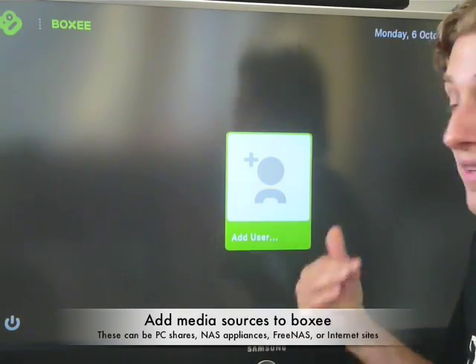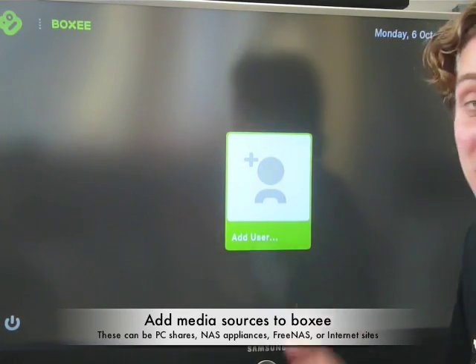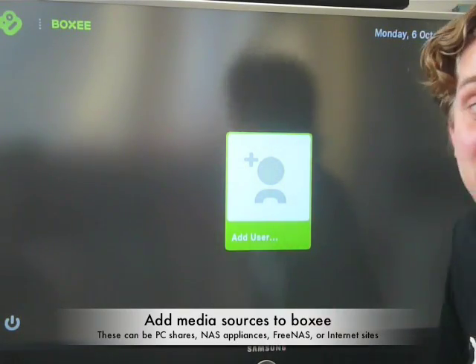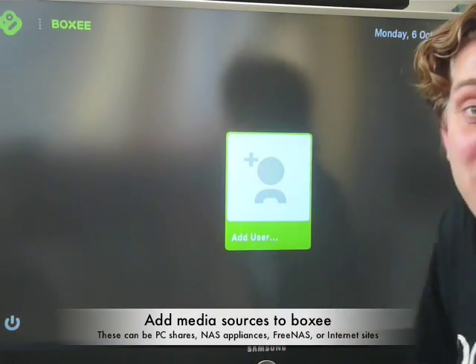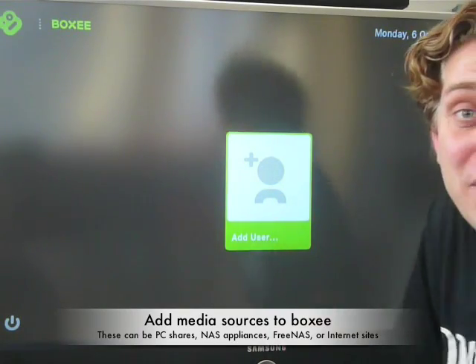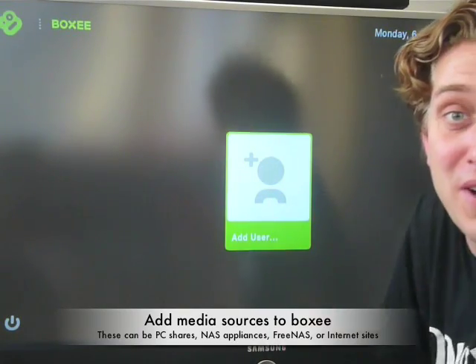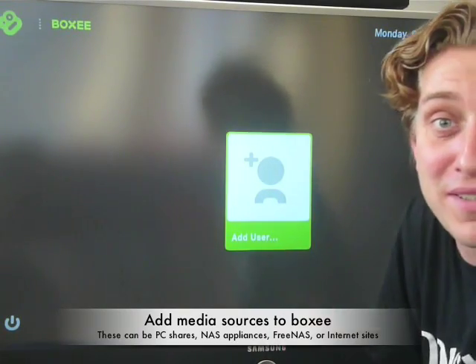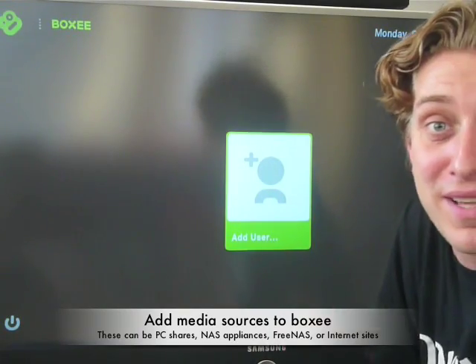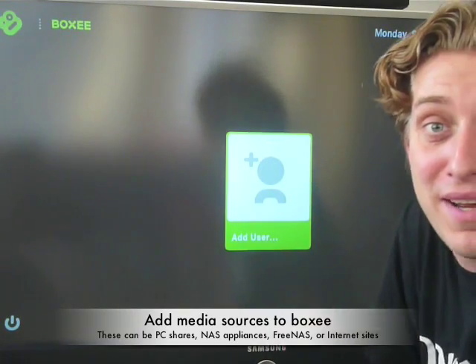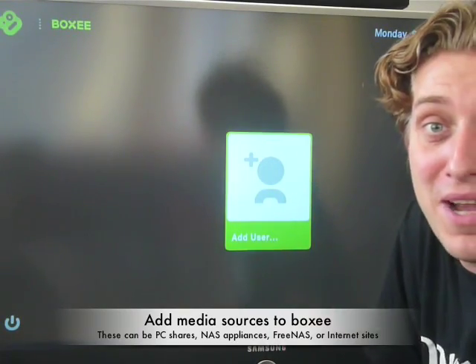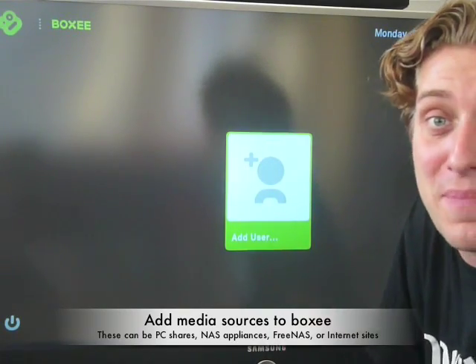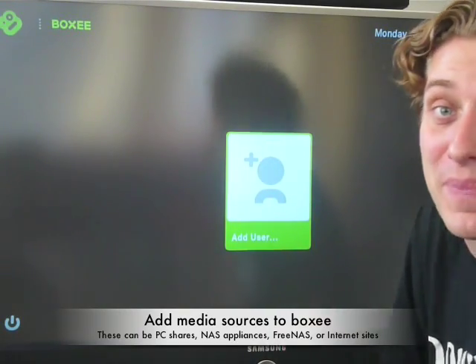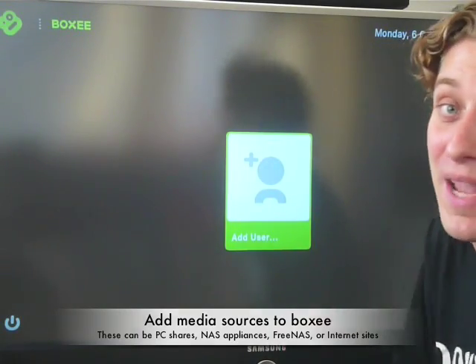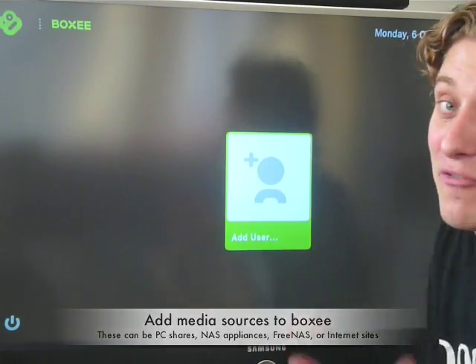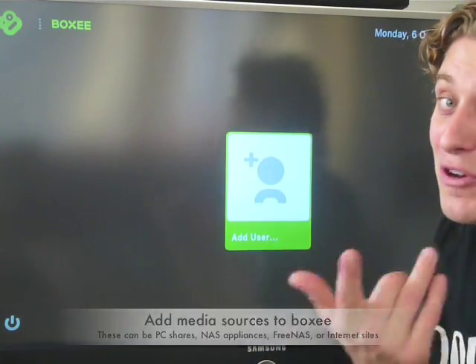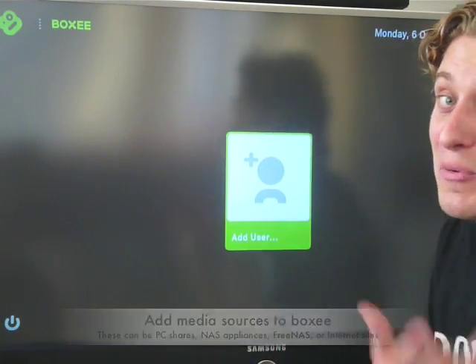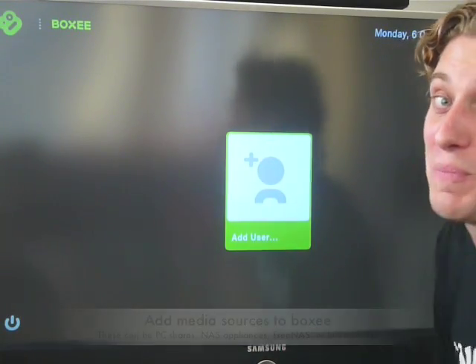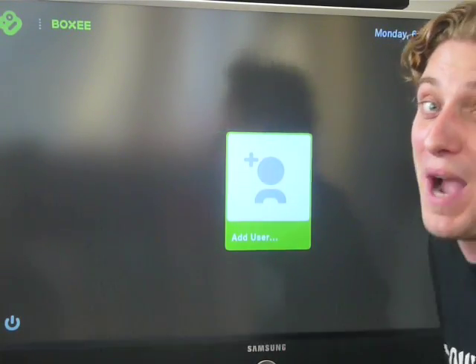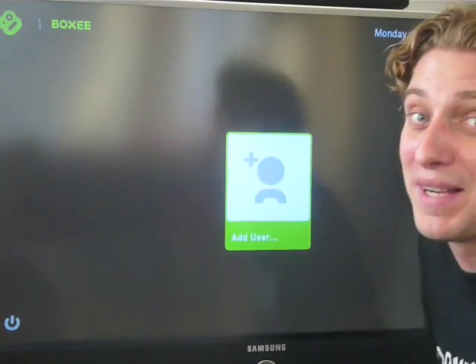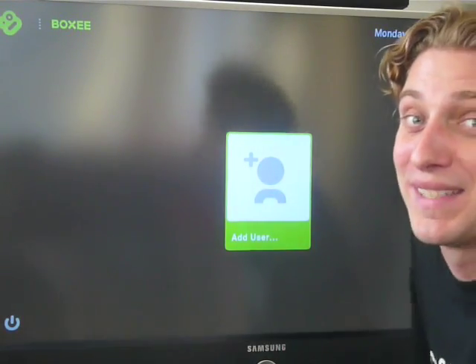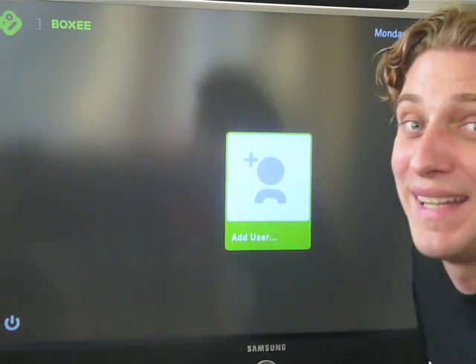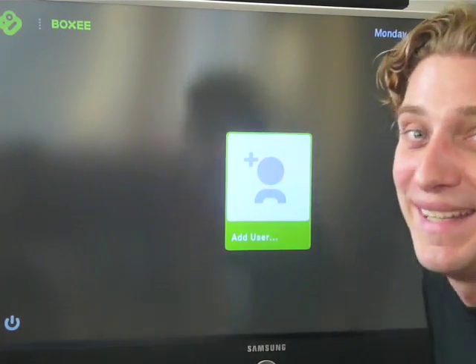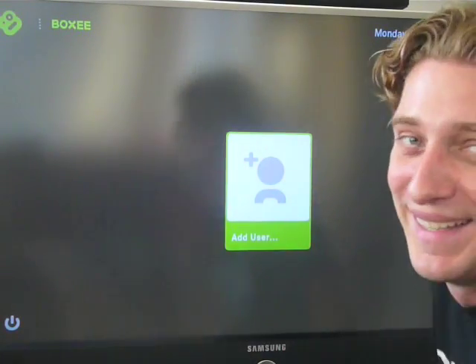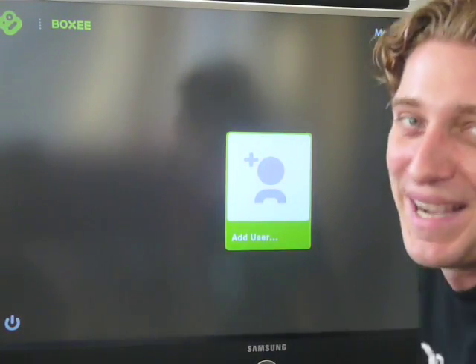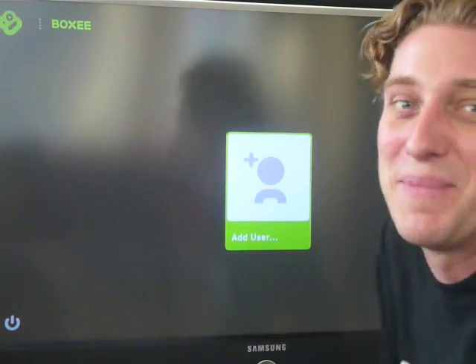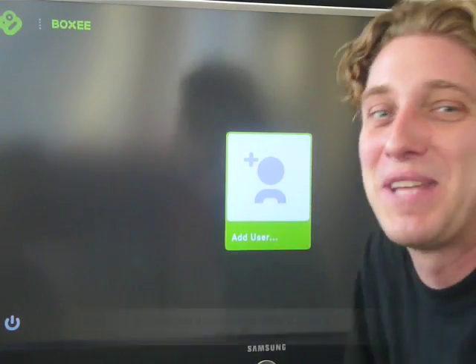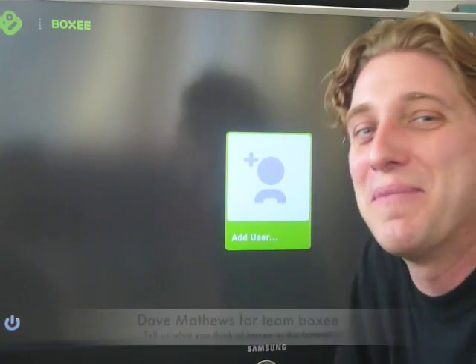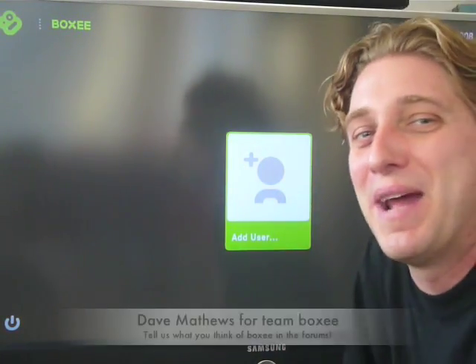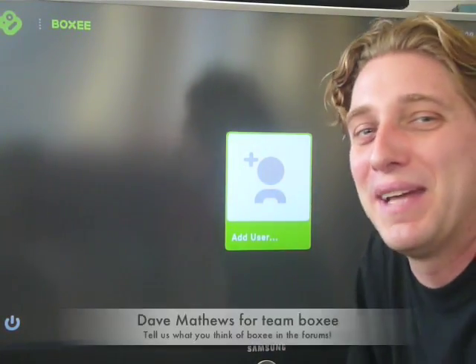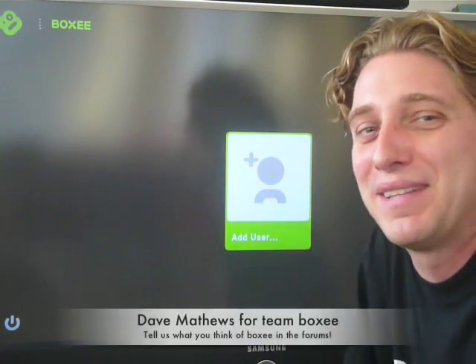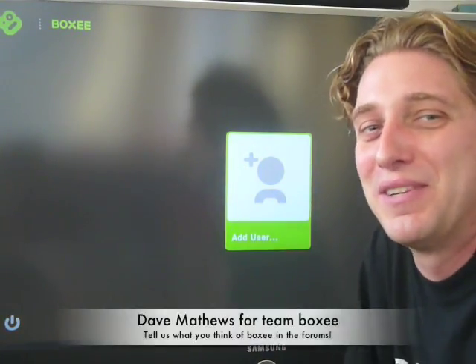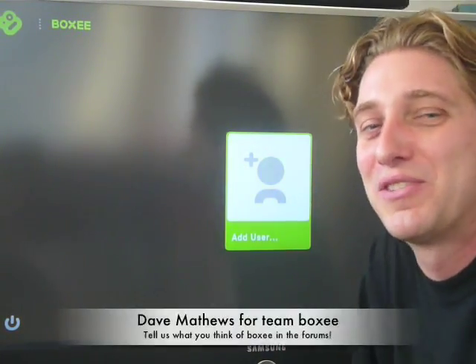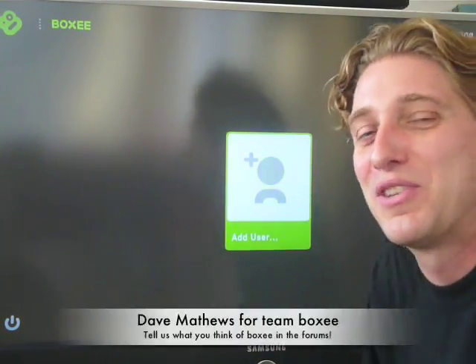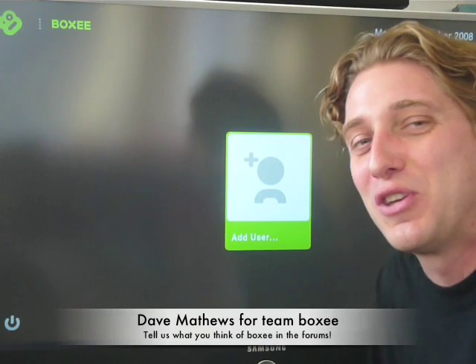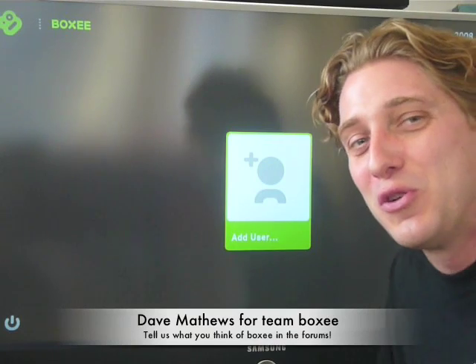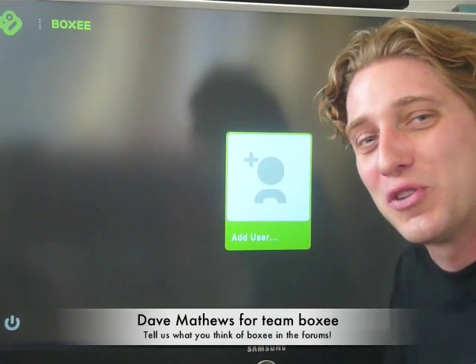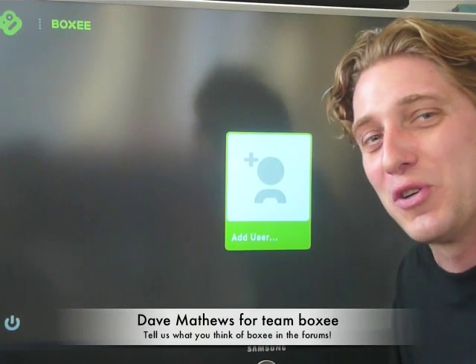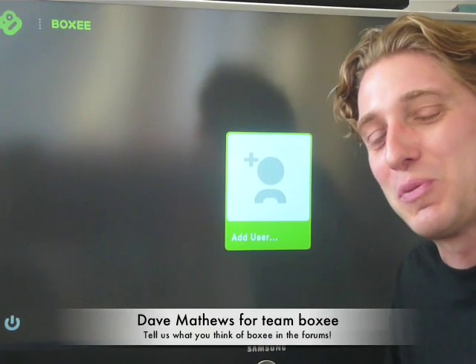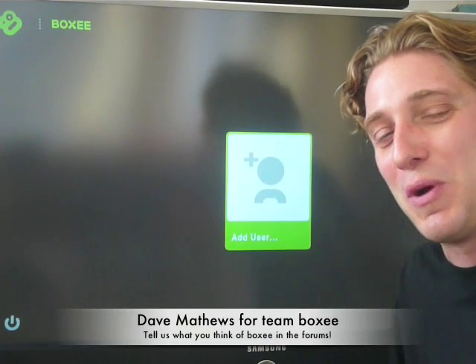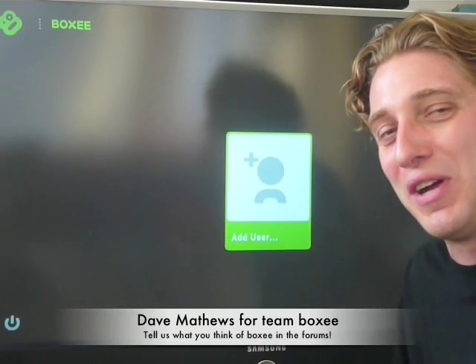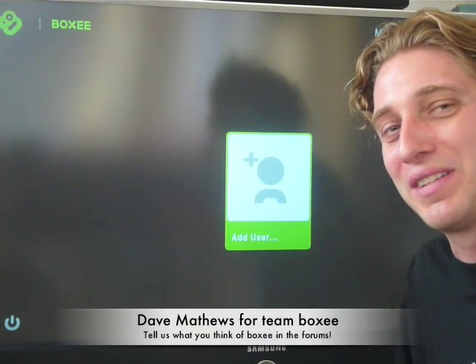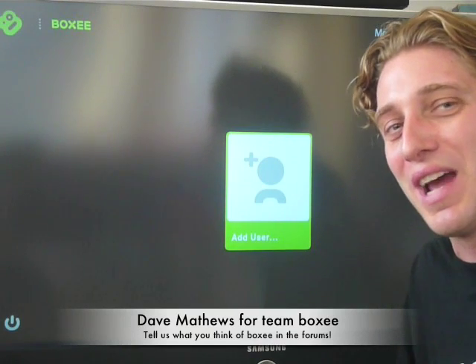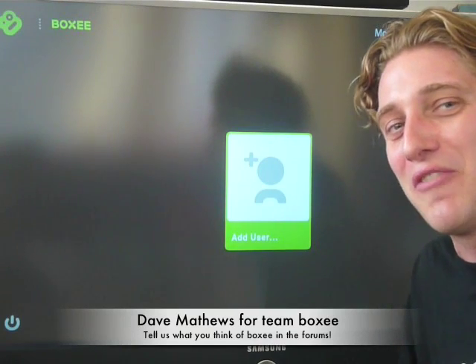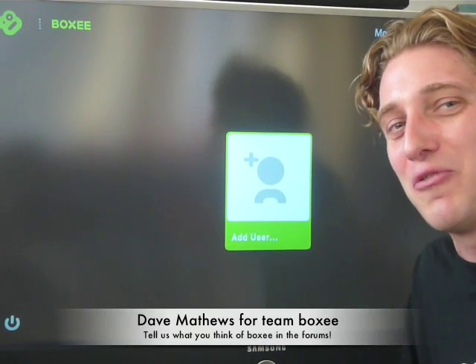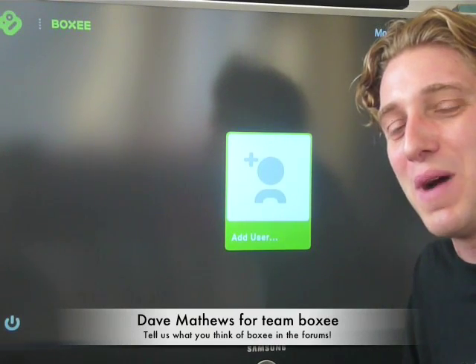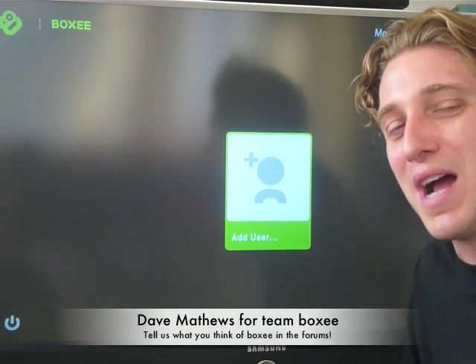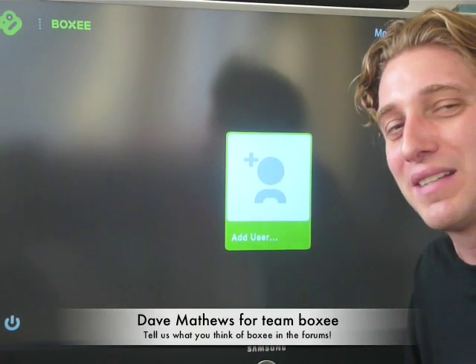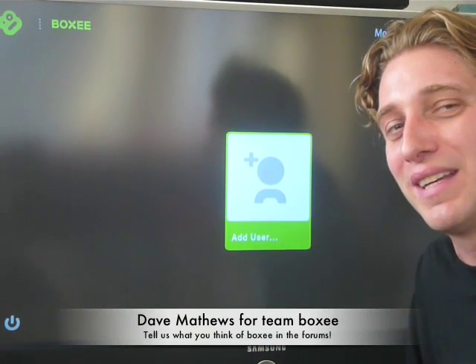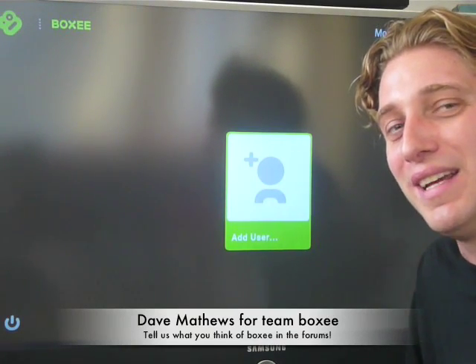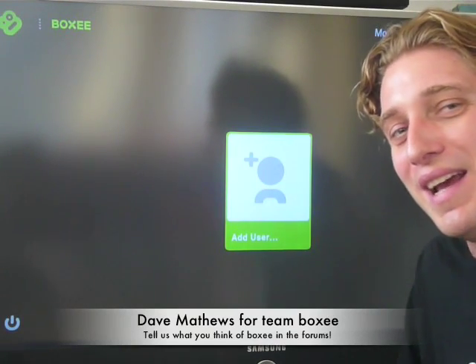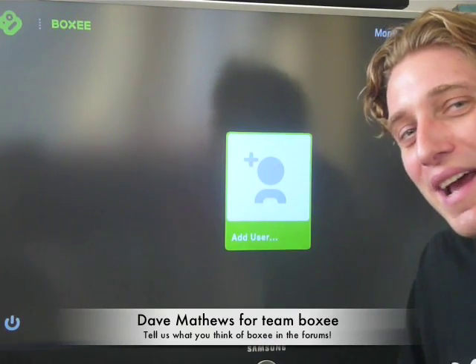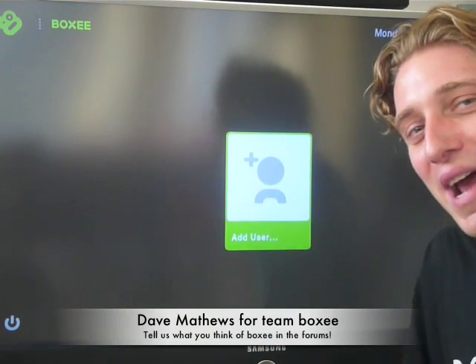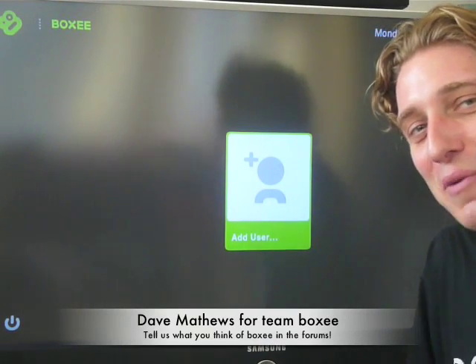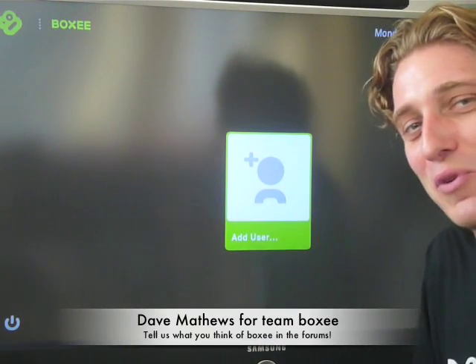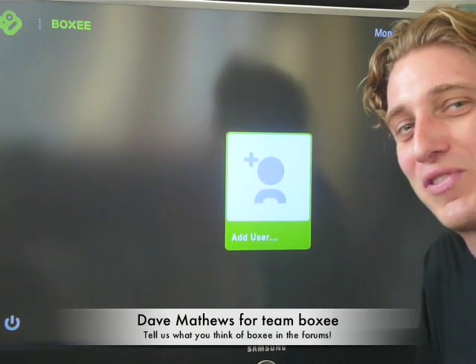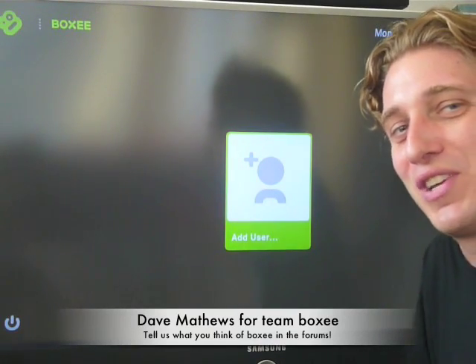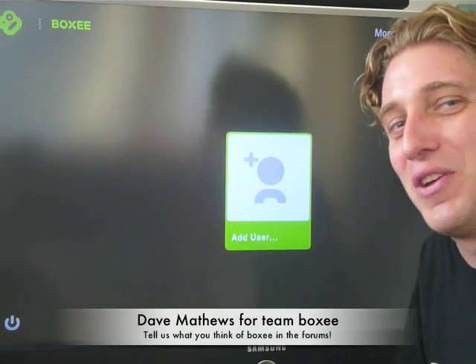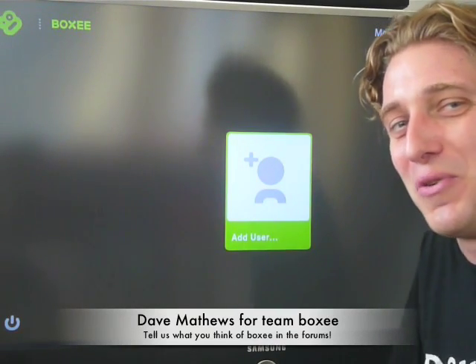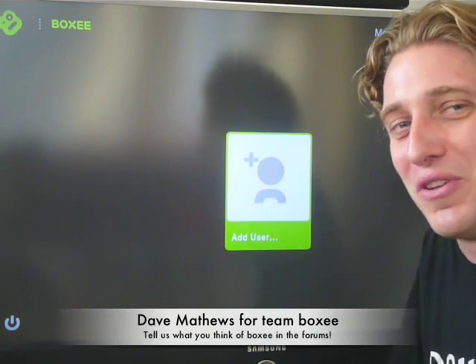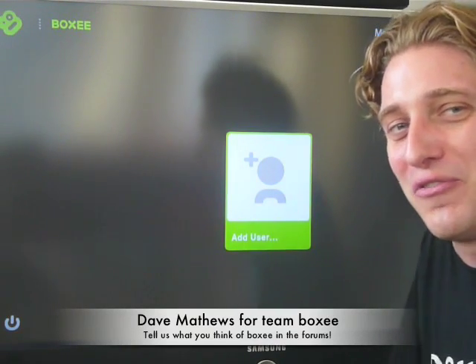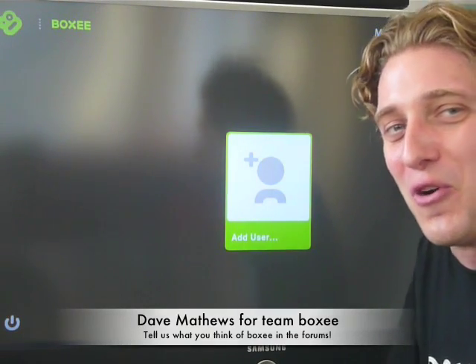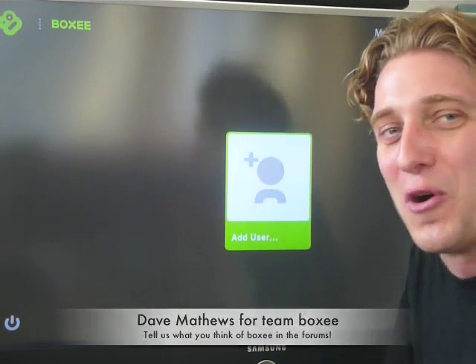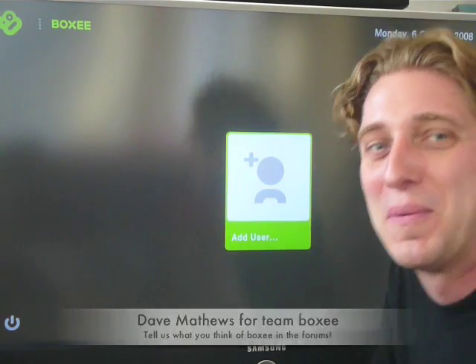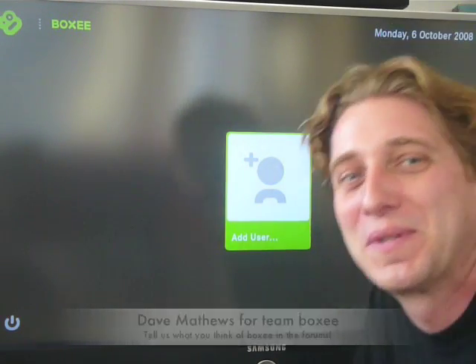There you go — you're all set up. Have fun with Boxy. I'm Dave Matthews, the user experience guide for Boxy, and we'll see you in the forum.